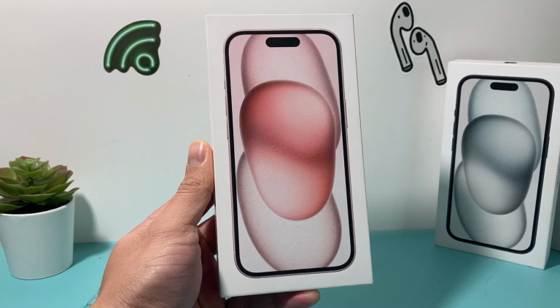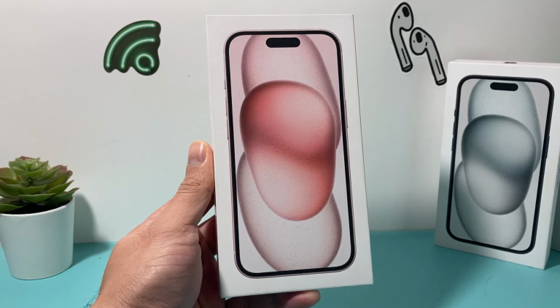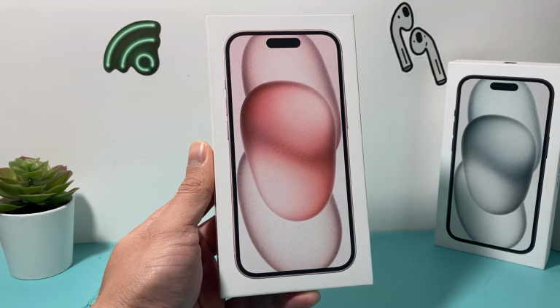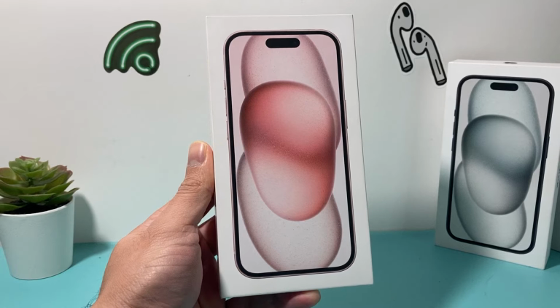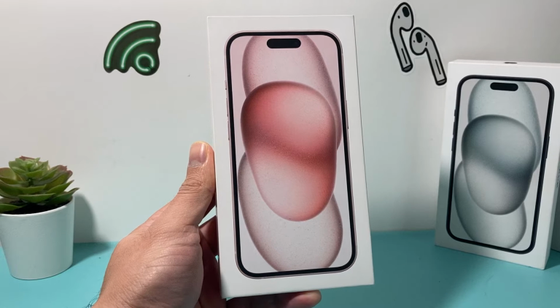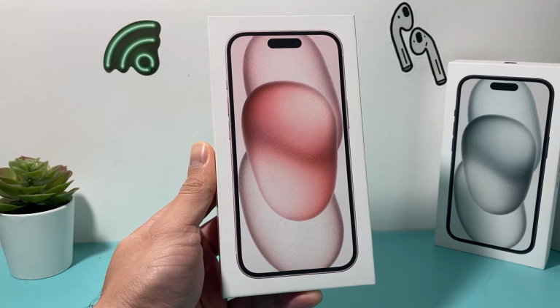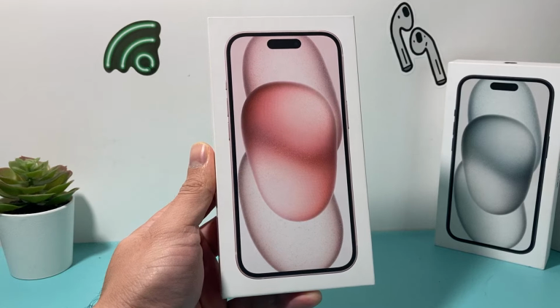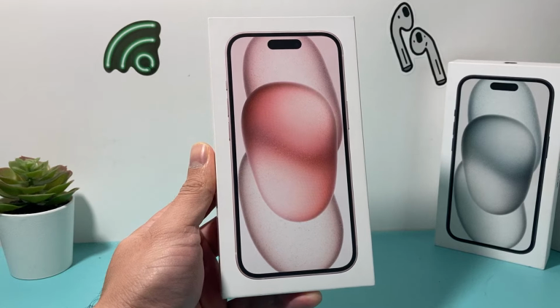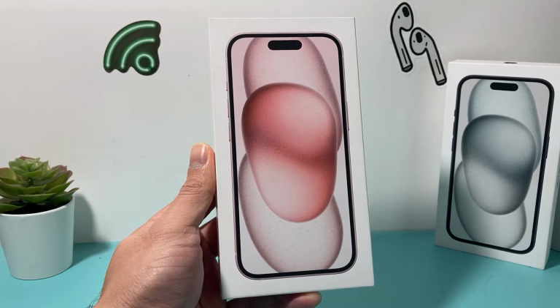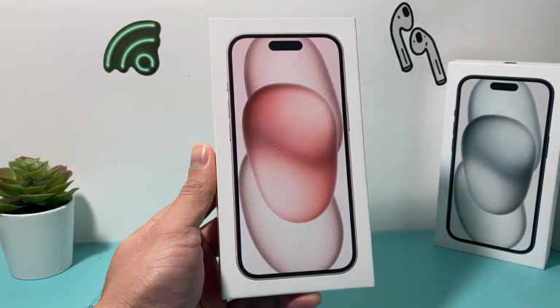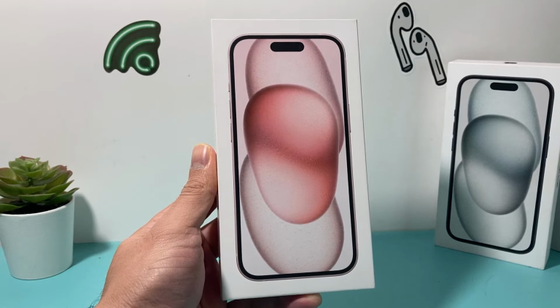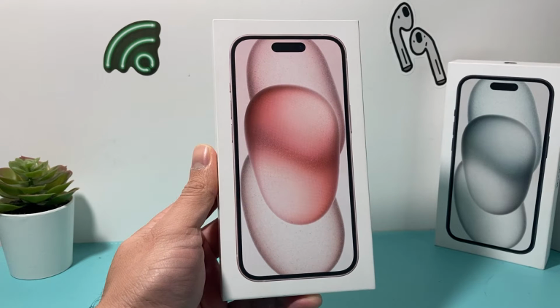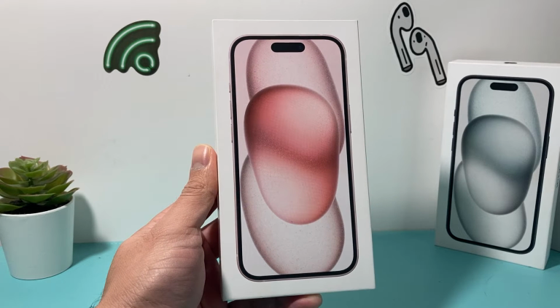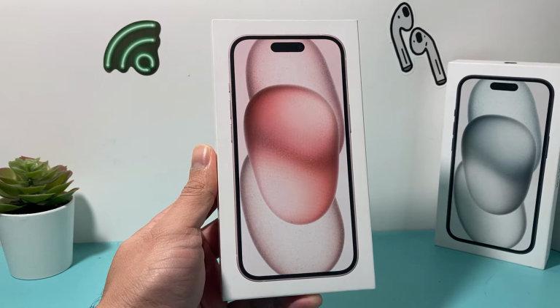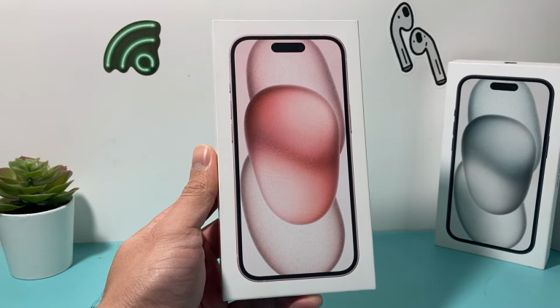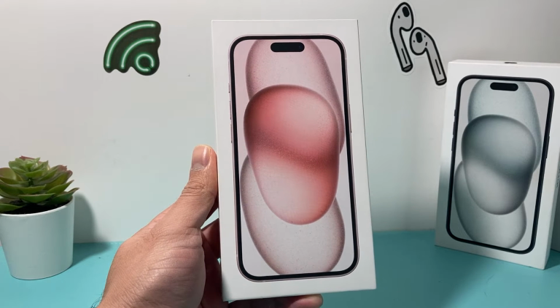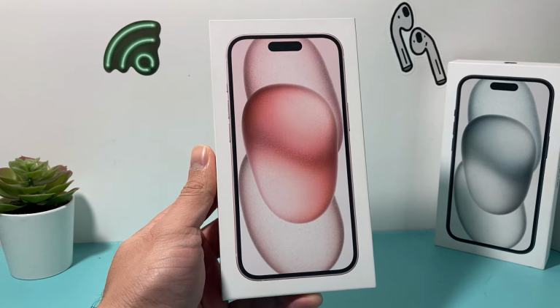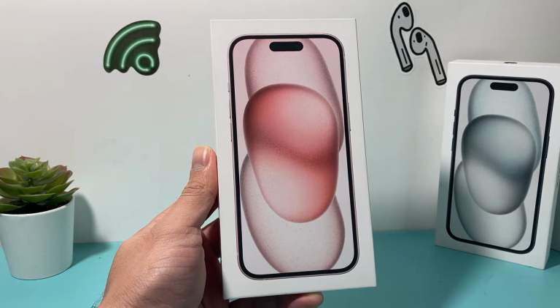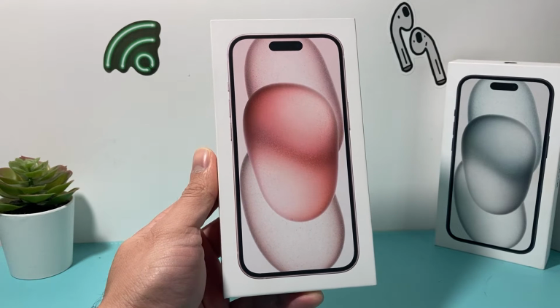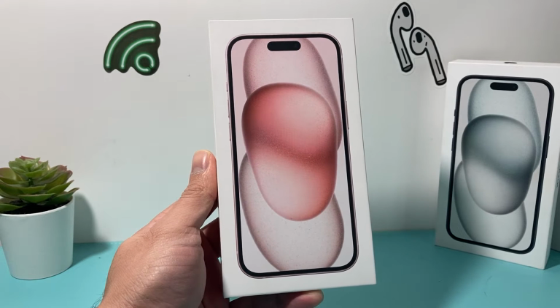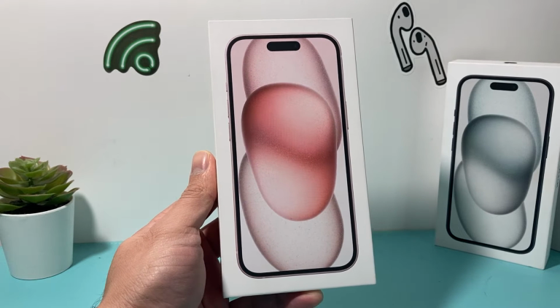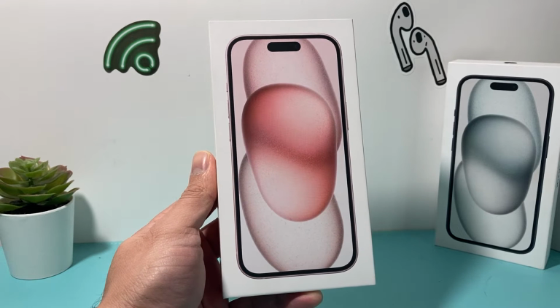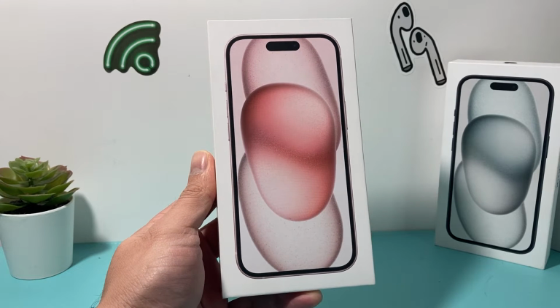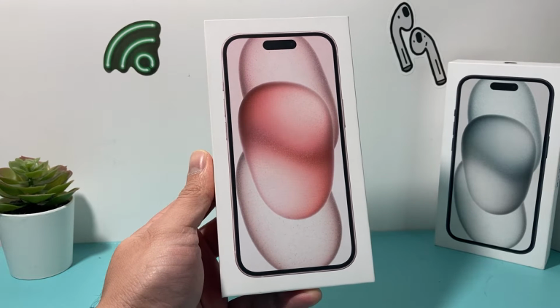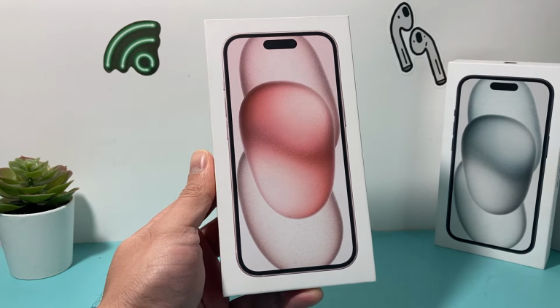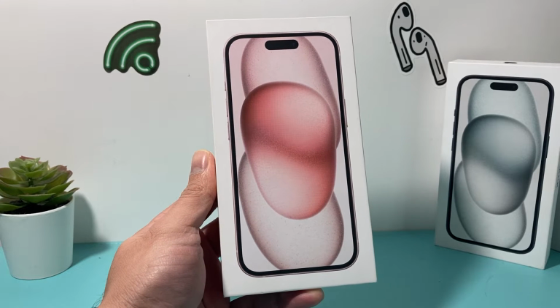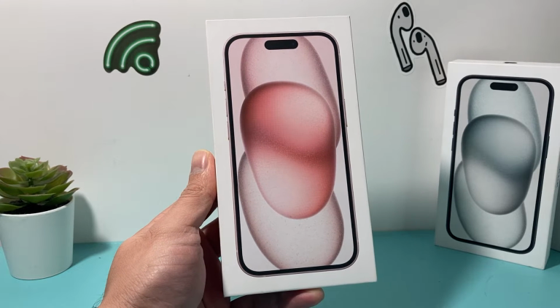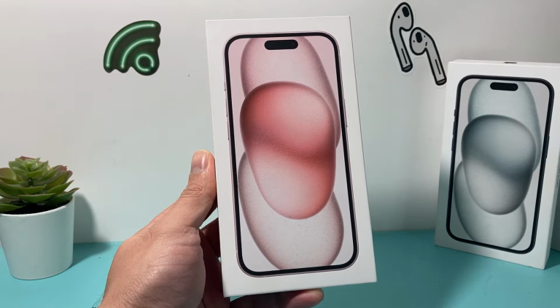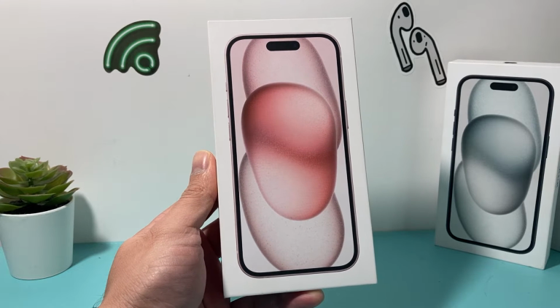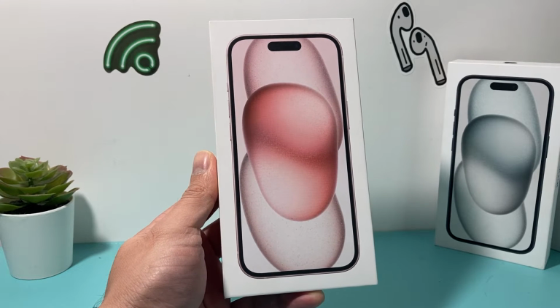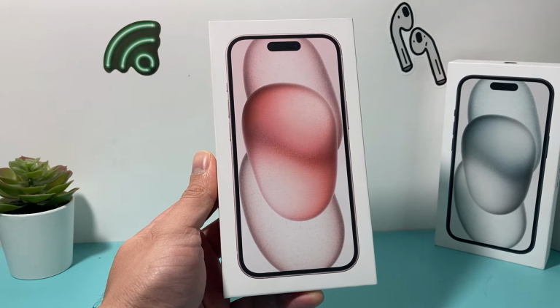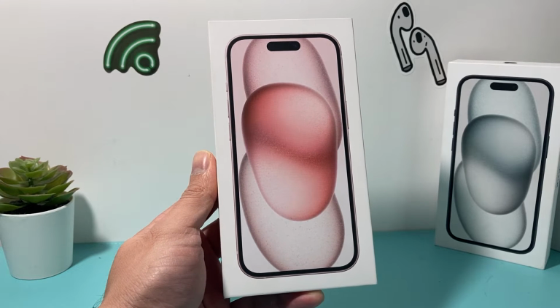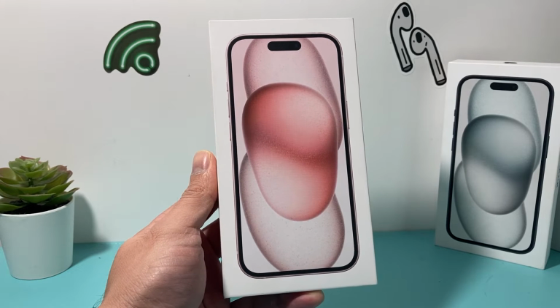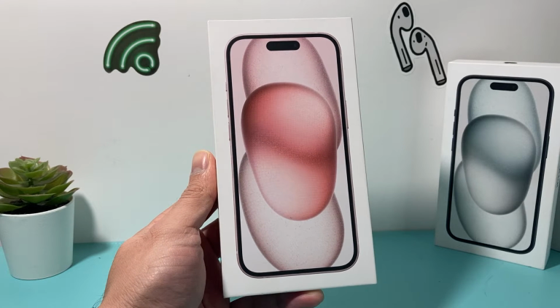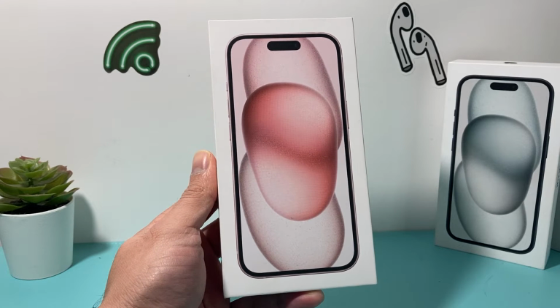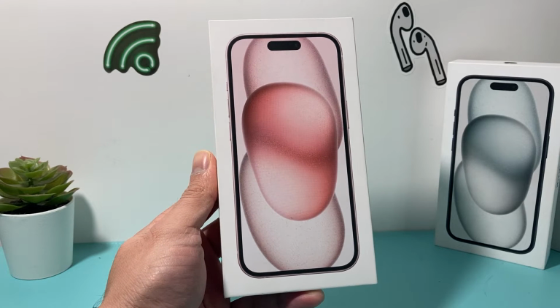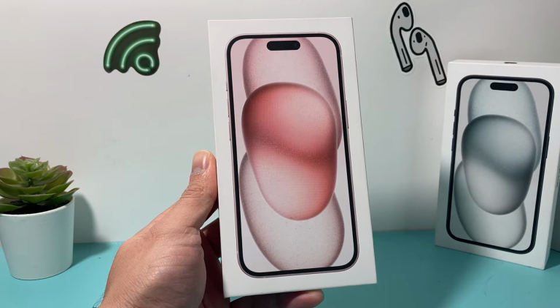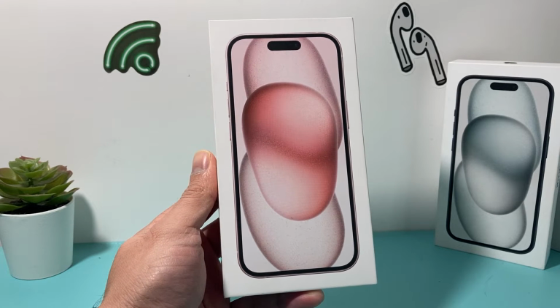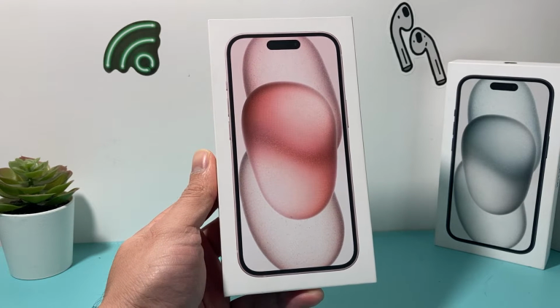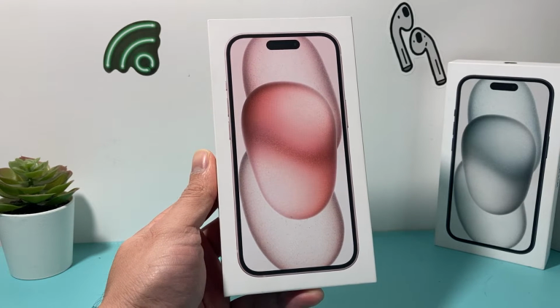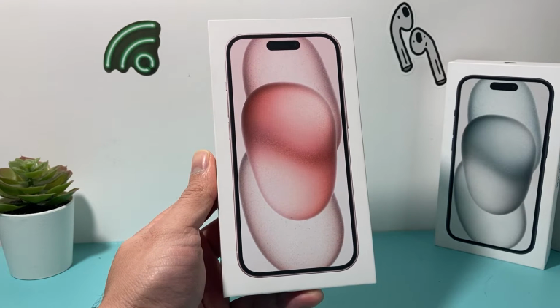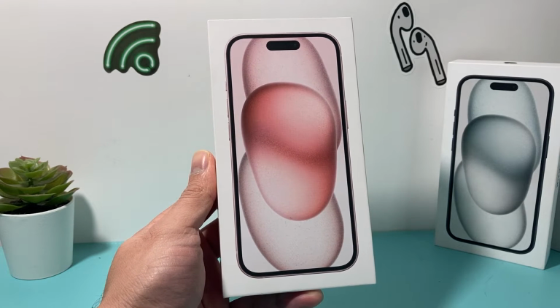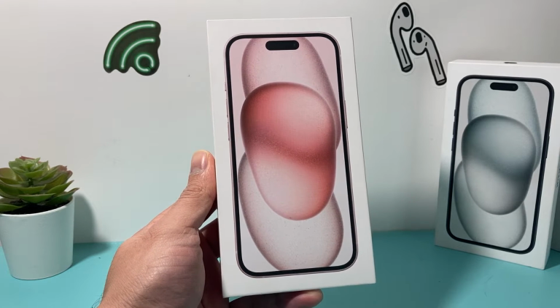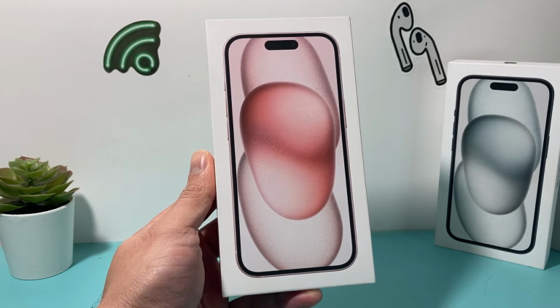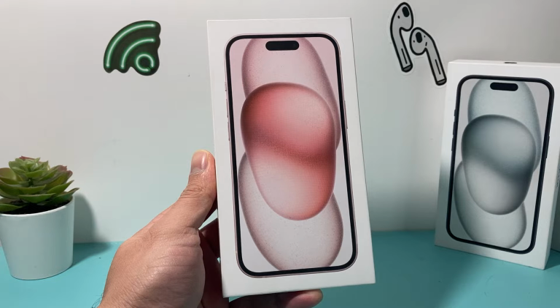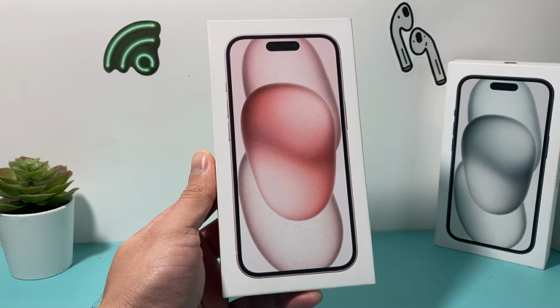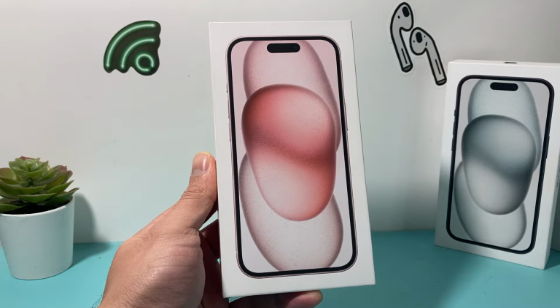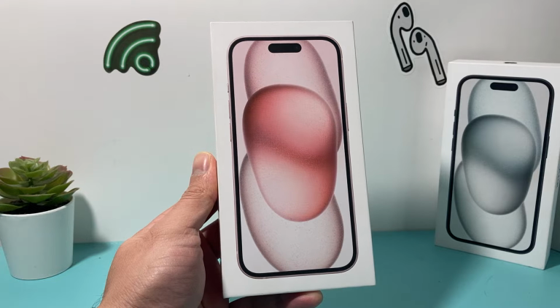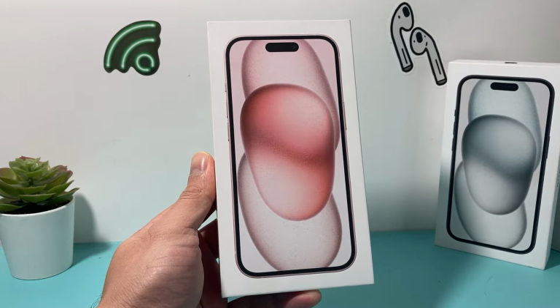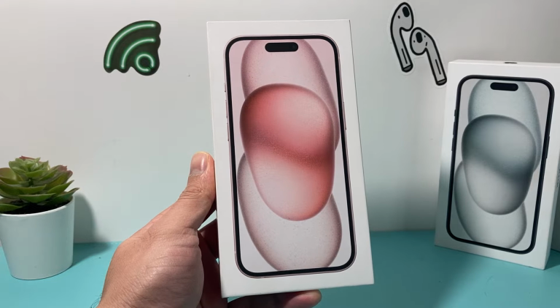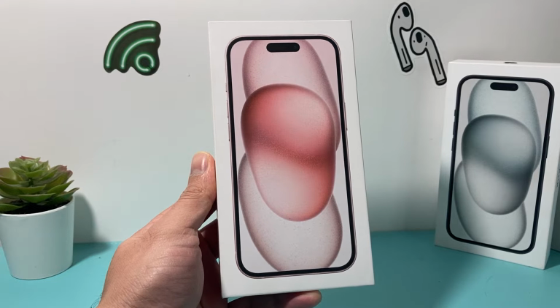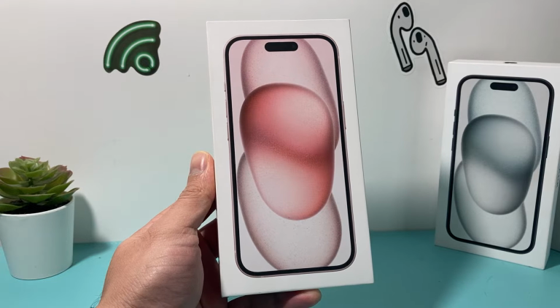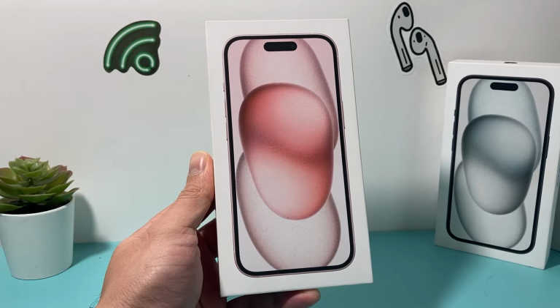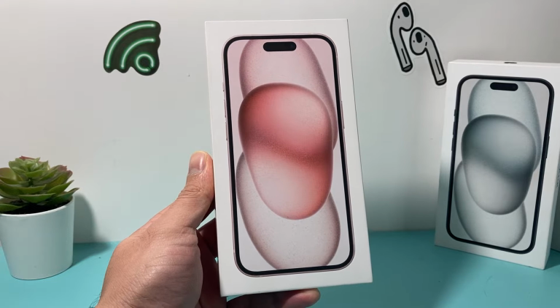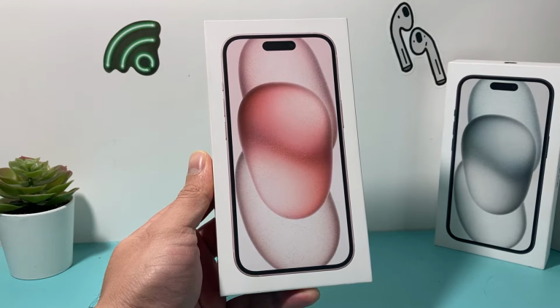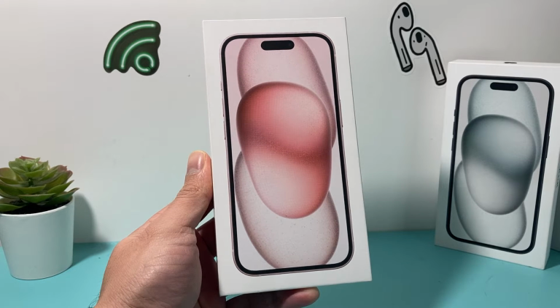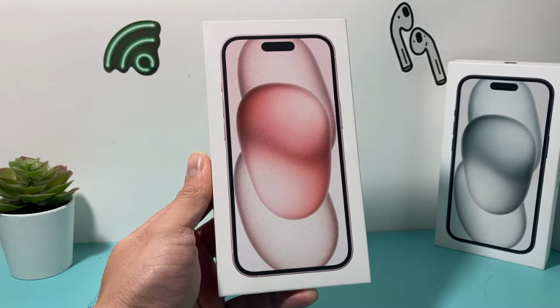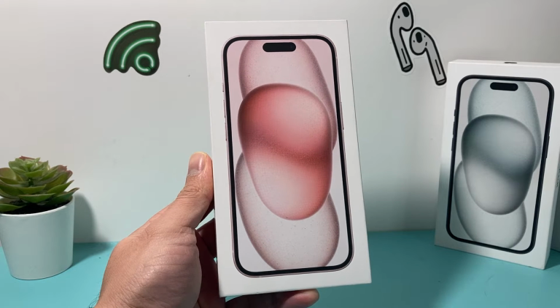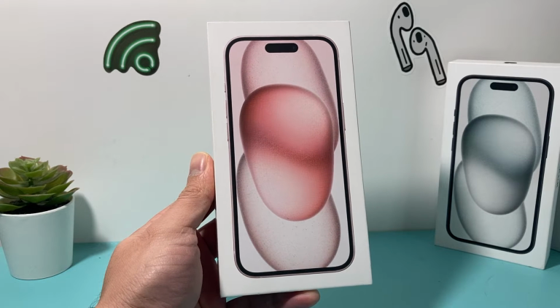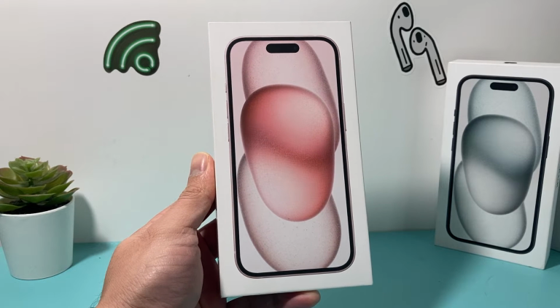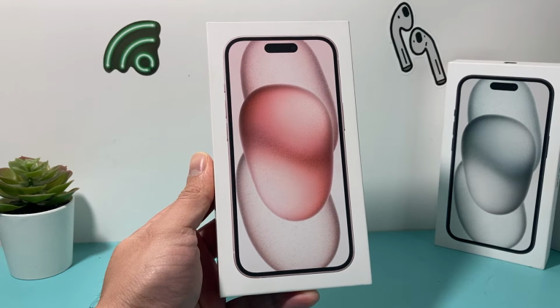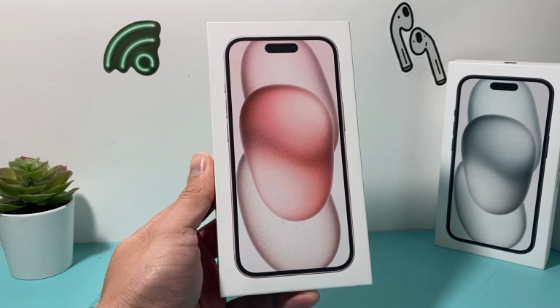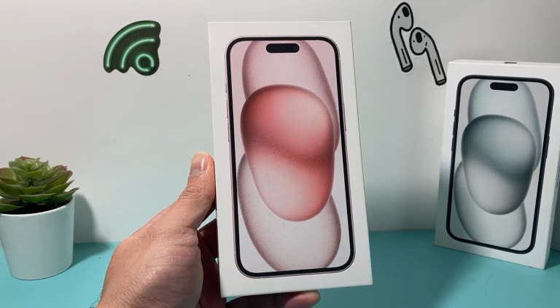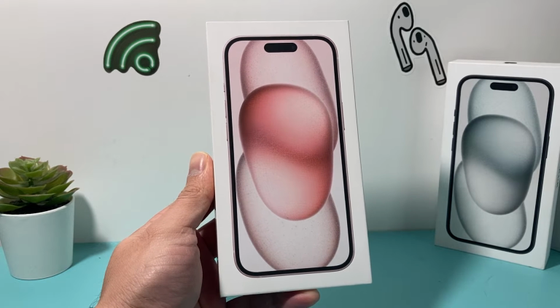Hey guys, TechCrunch here with a video for you. In today's video, I'm going to show you how to activate and set up your iPhone 15 with an eSIM card.